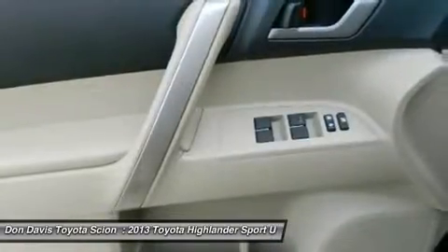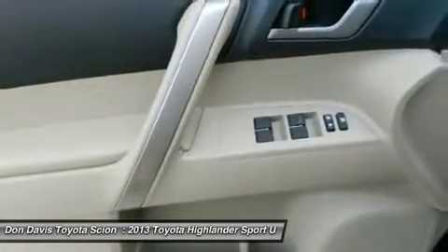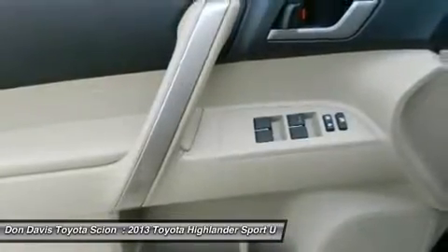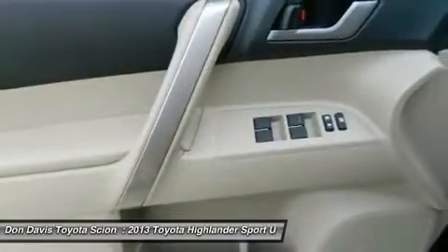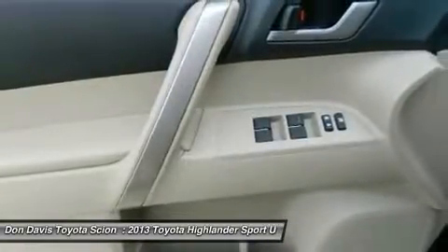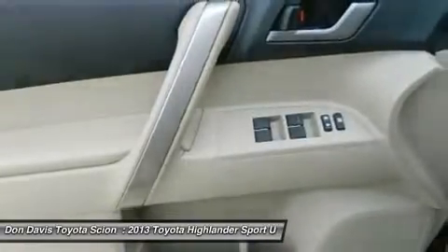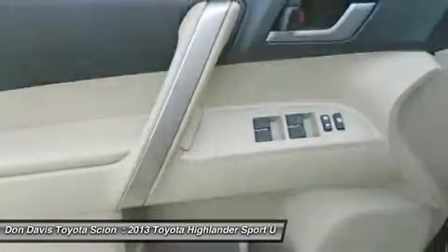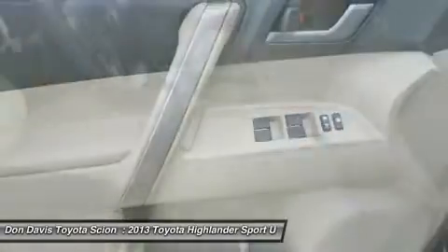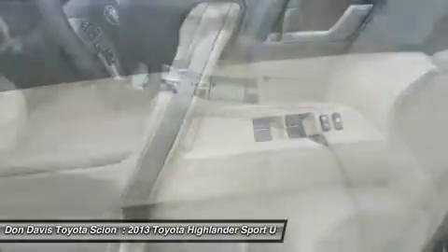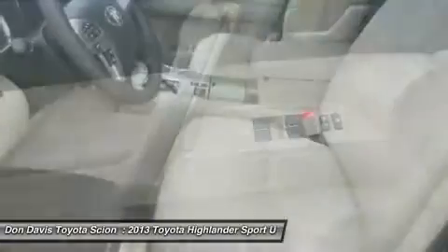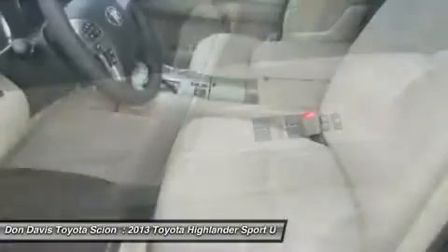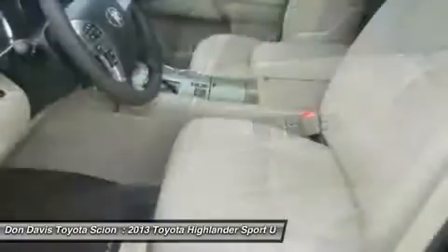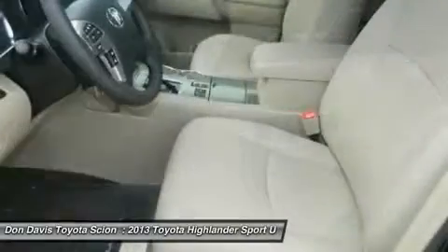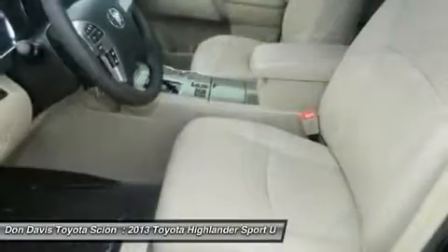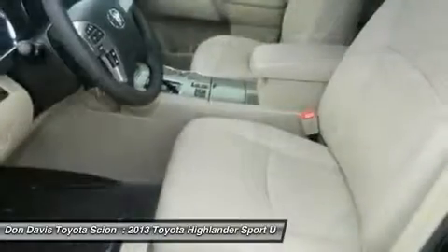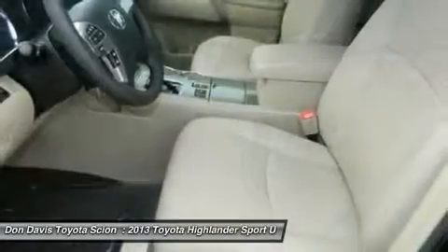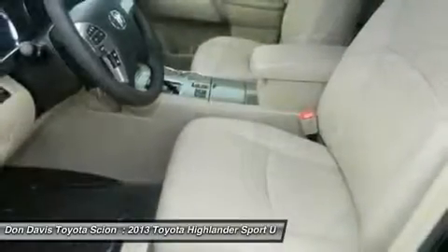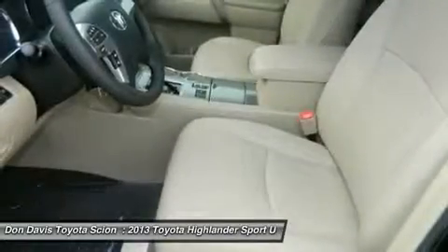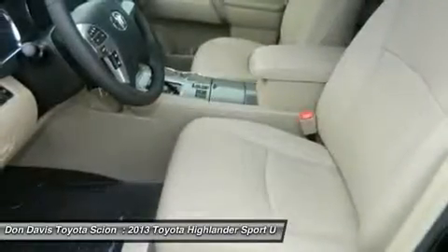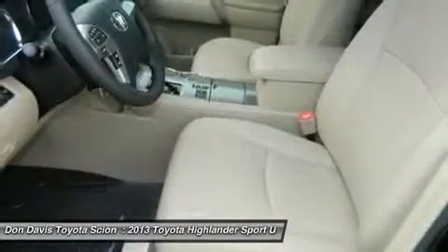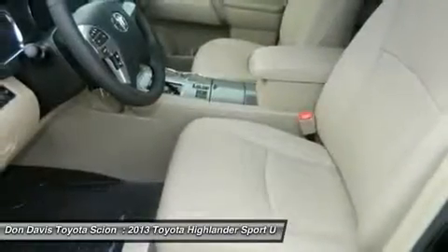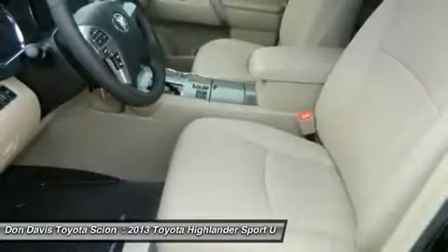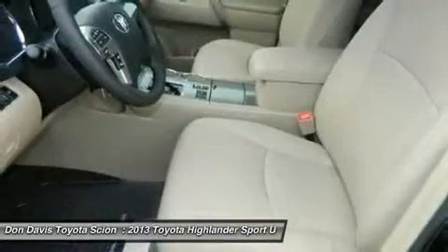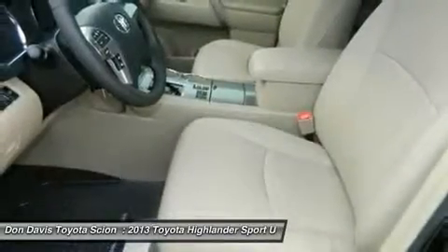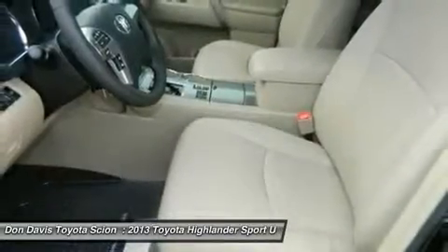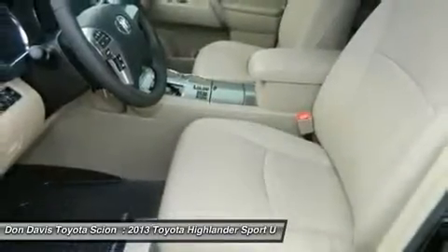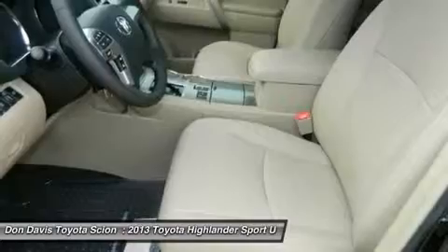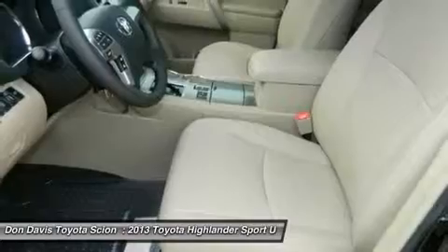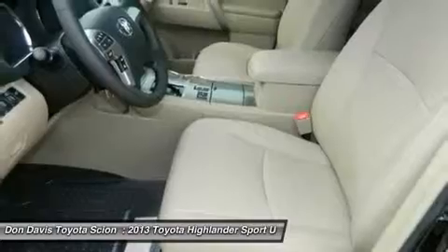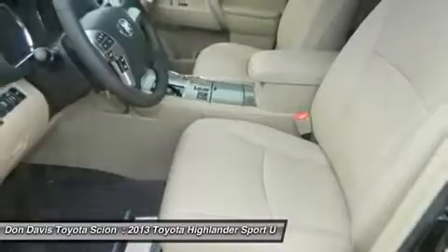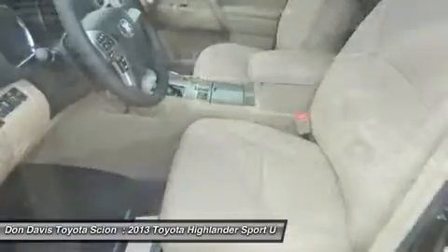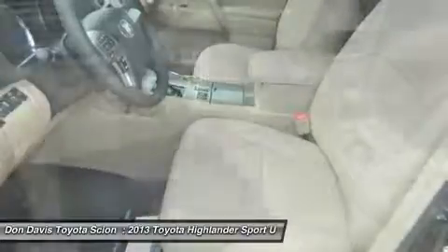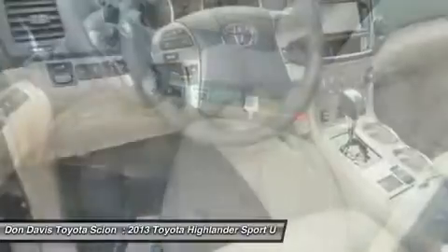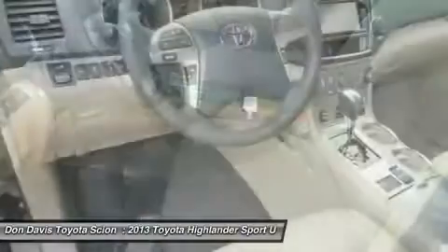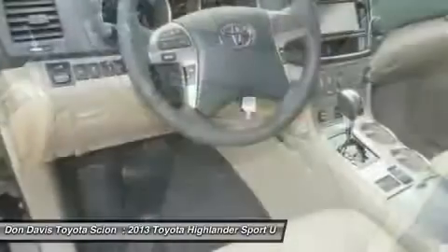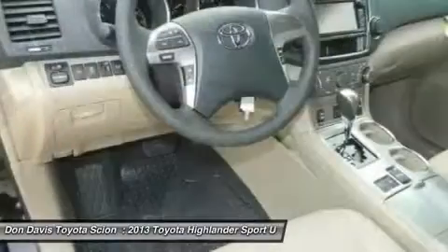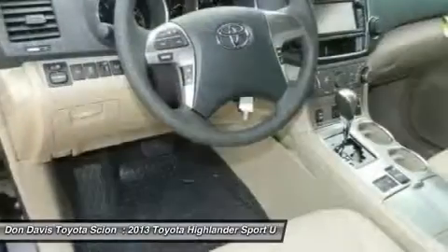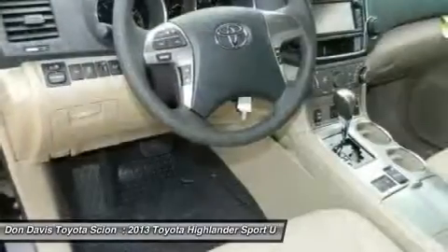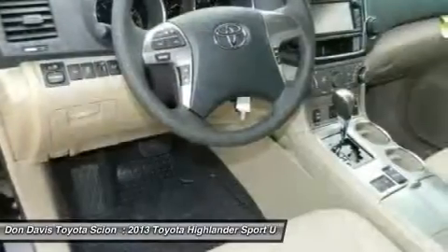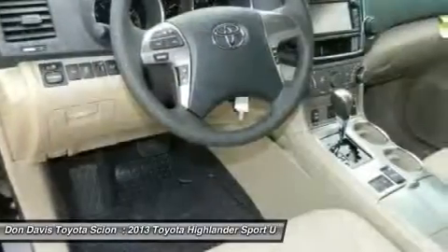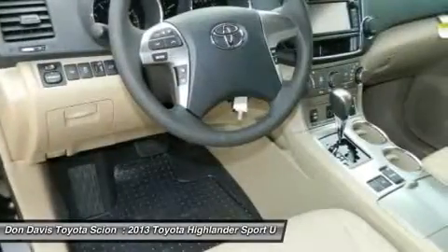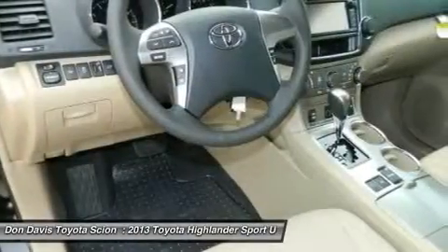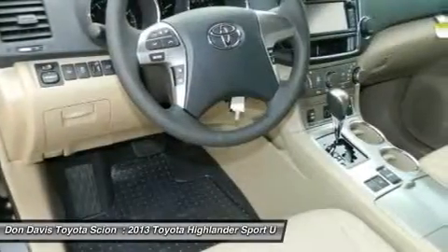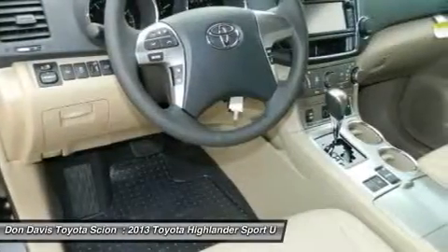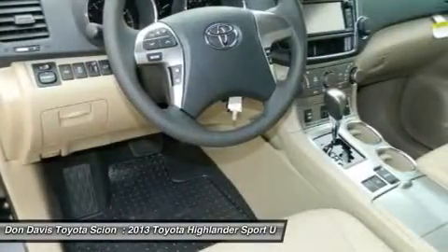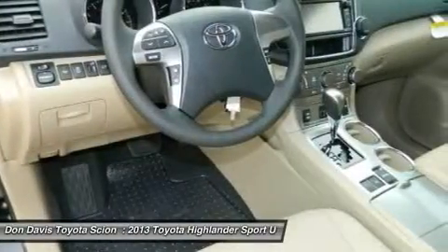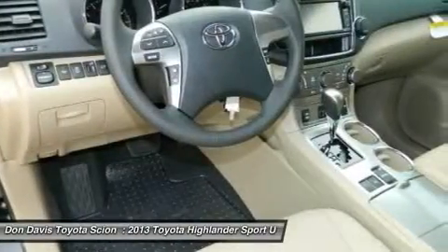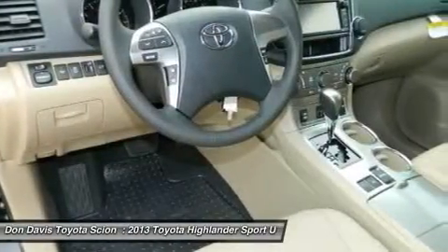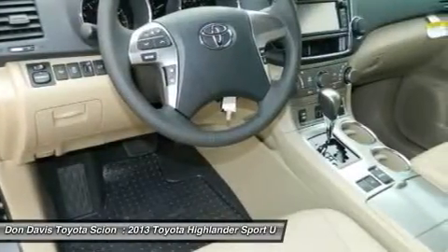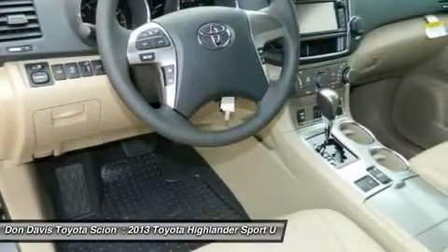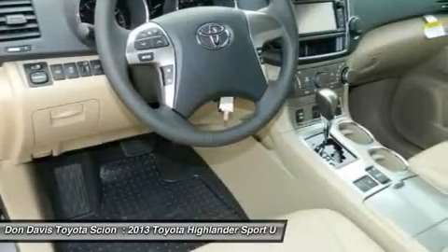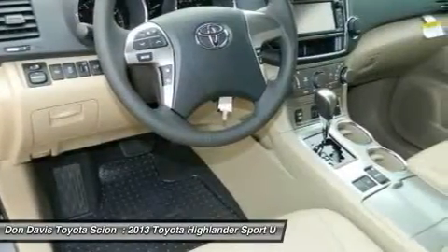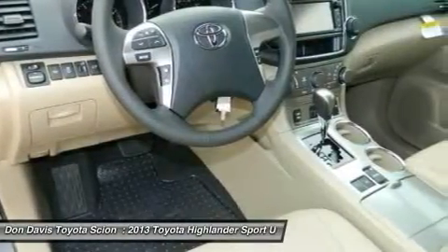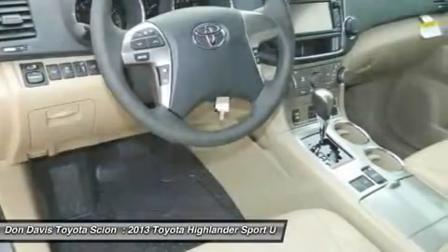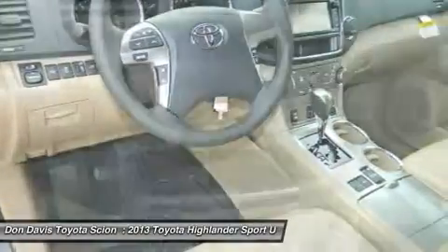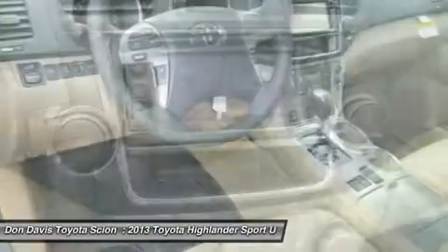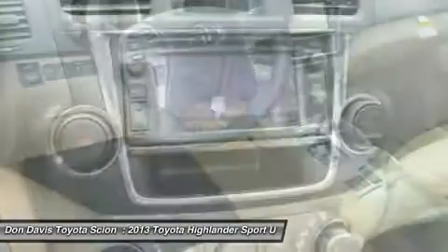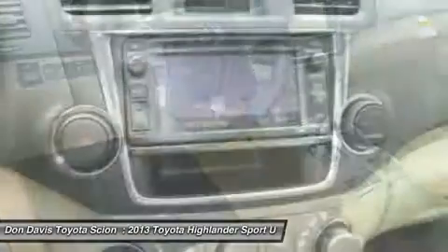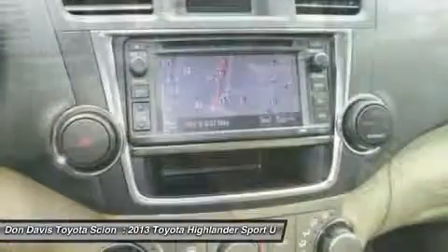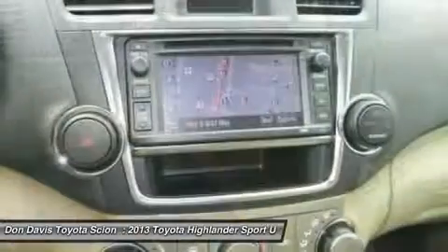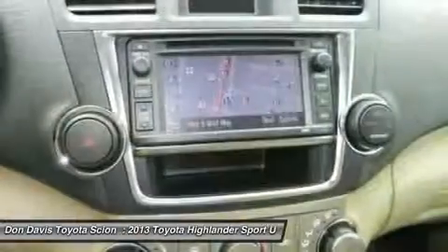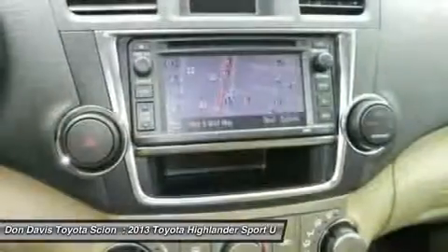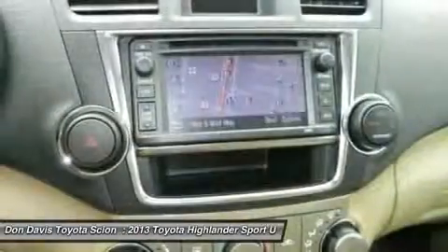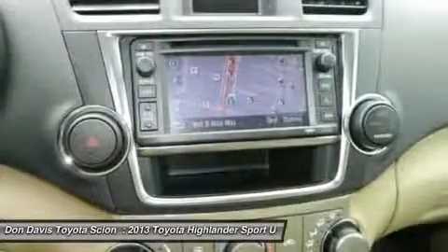Aluminum wheels, cruise control, keyless entry, AM-FM stereo radio. Come see the car for yourself.